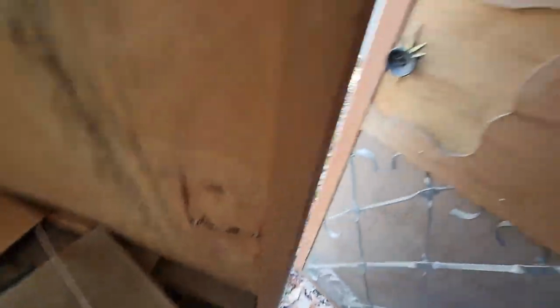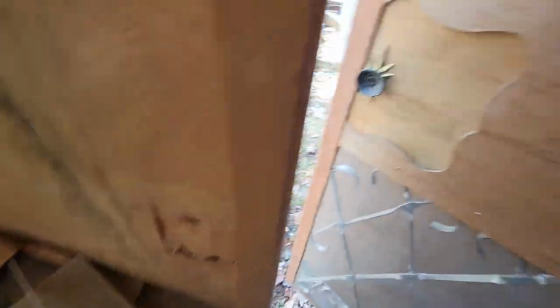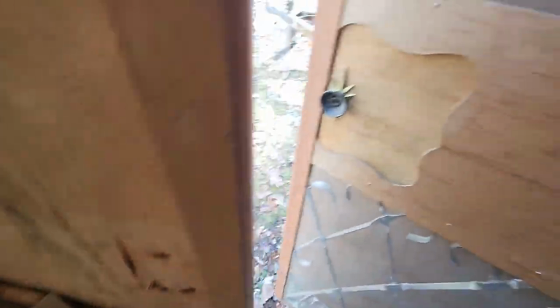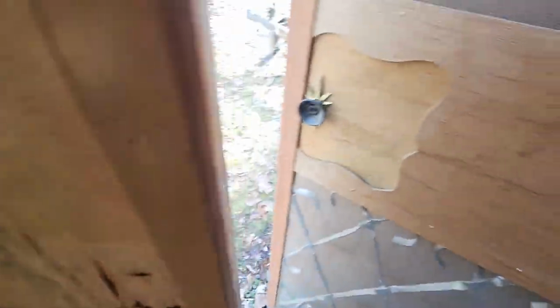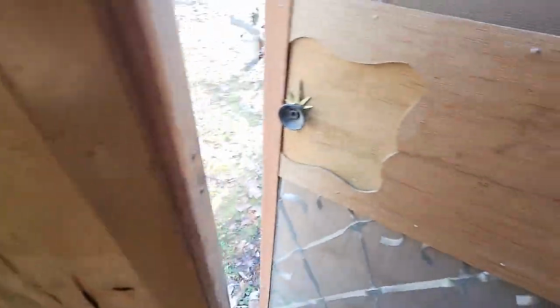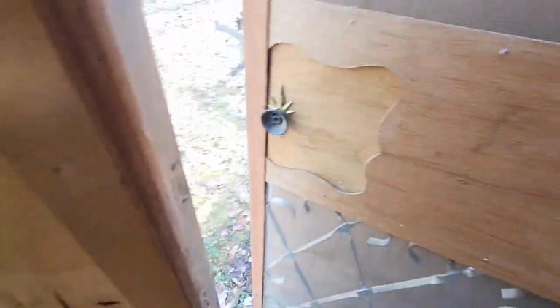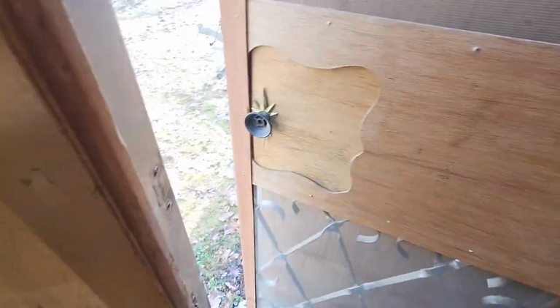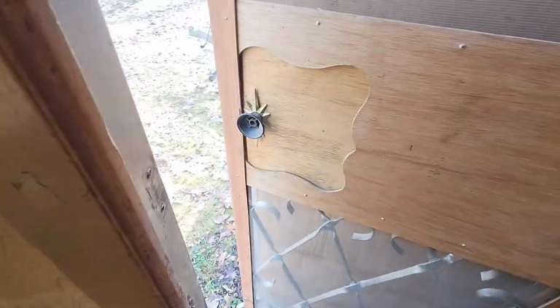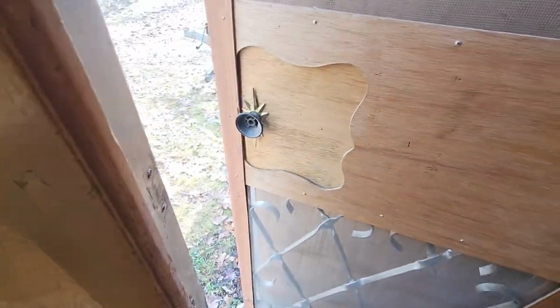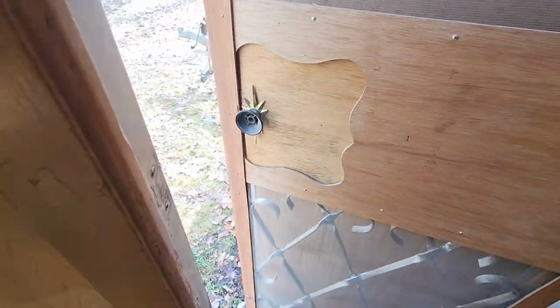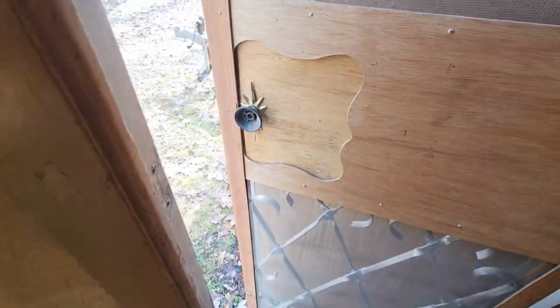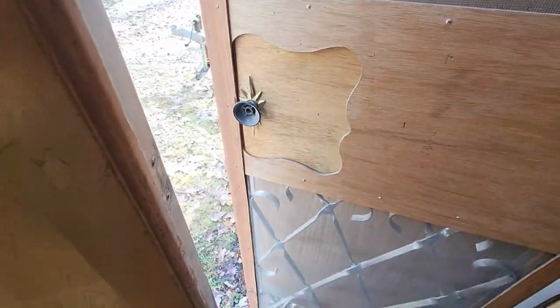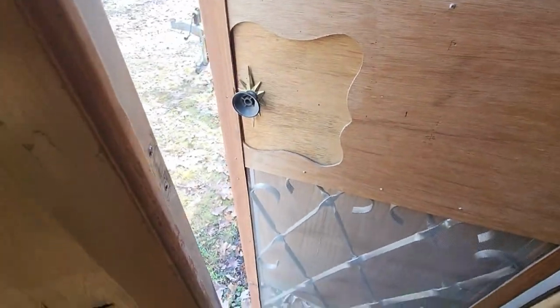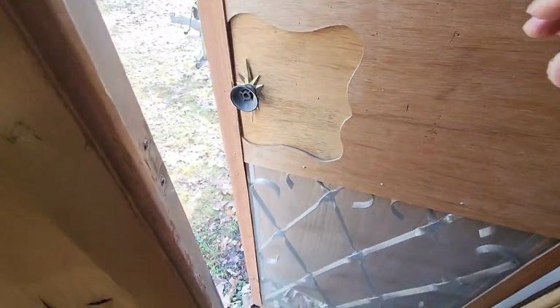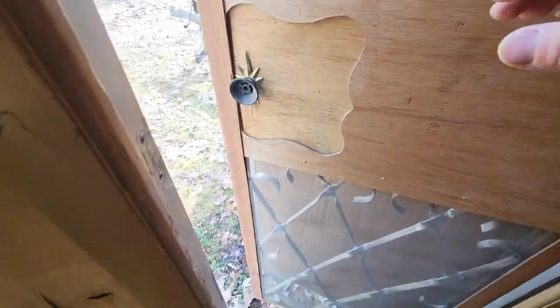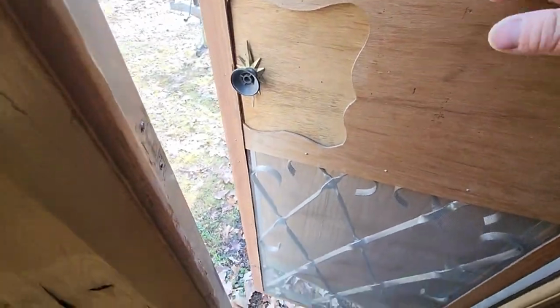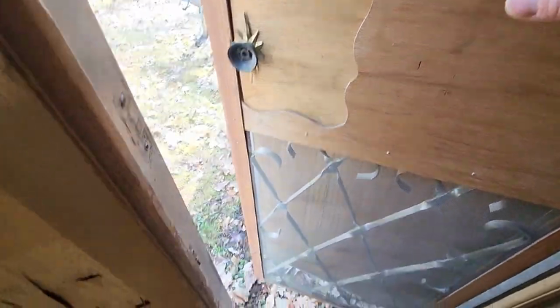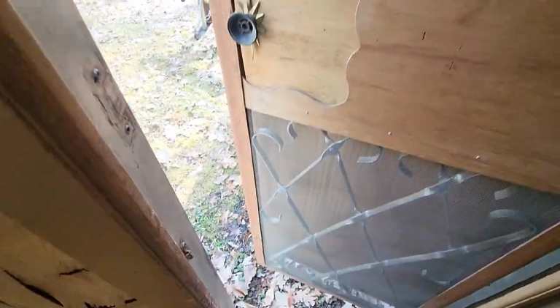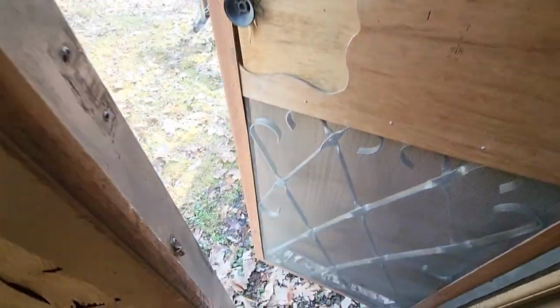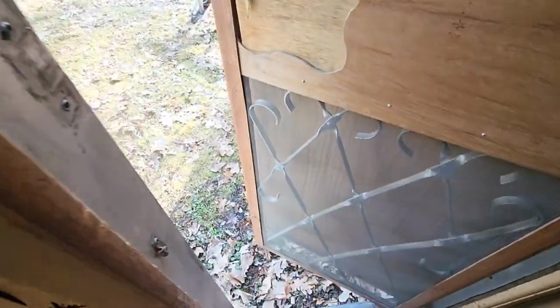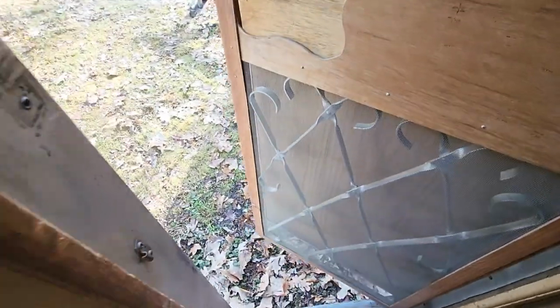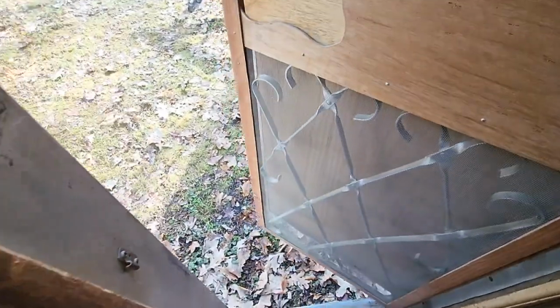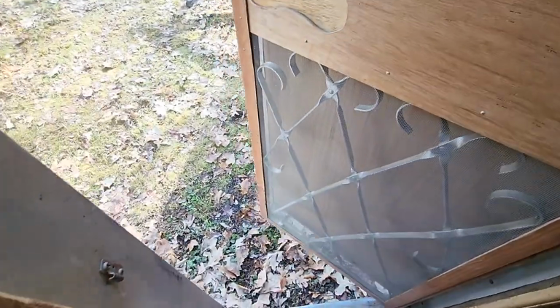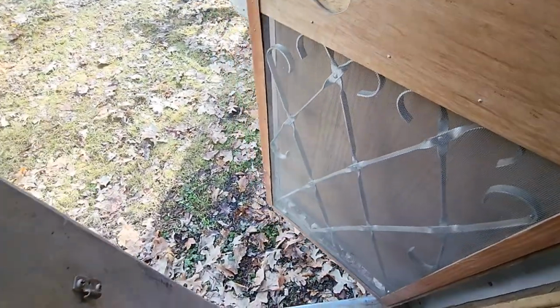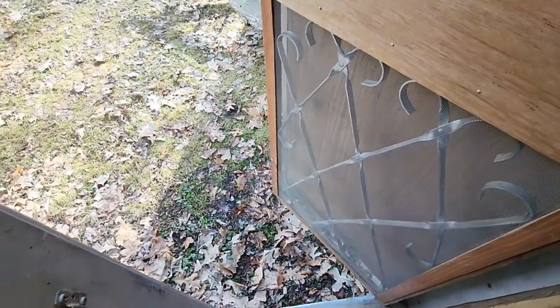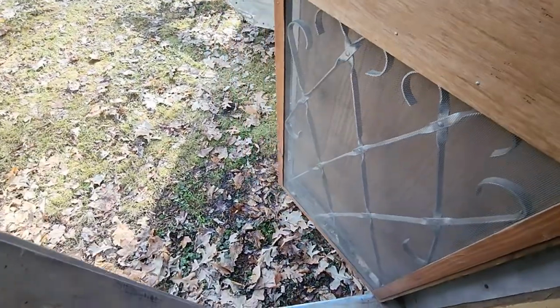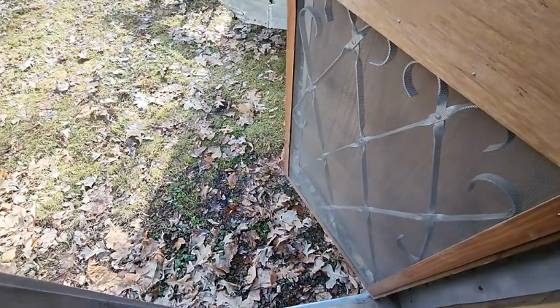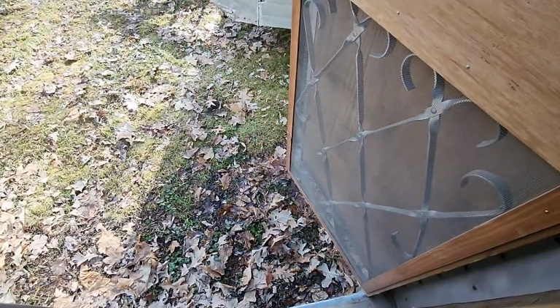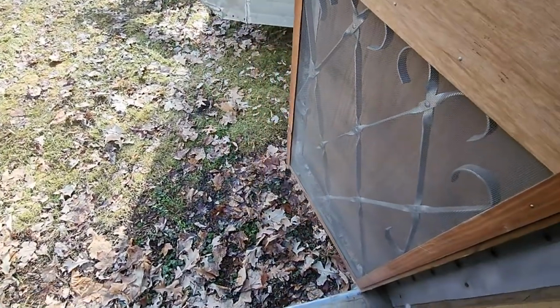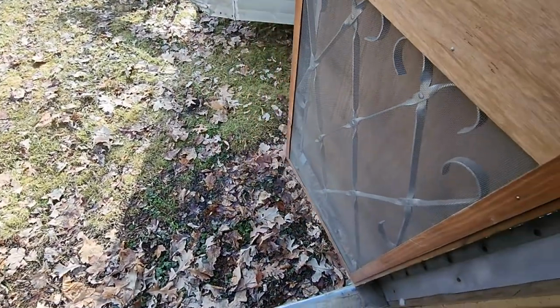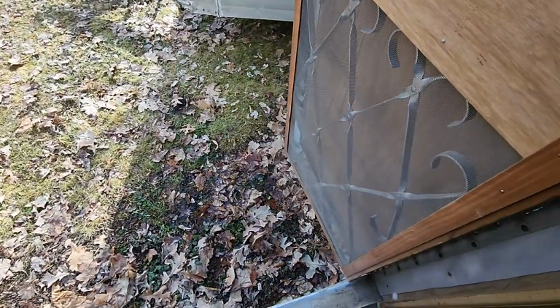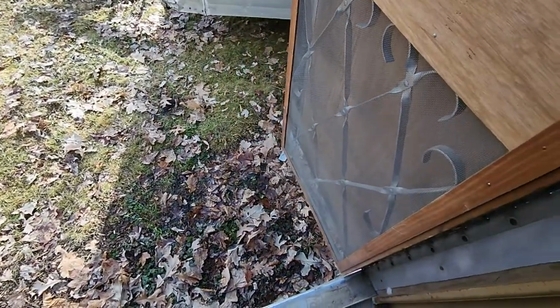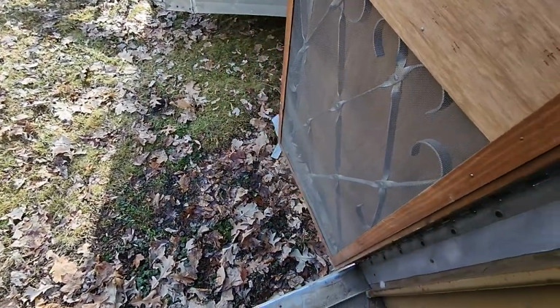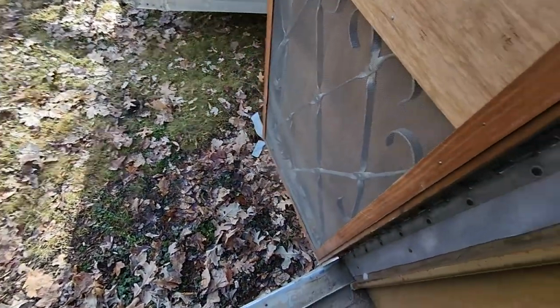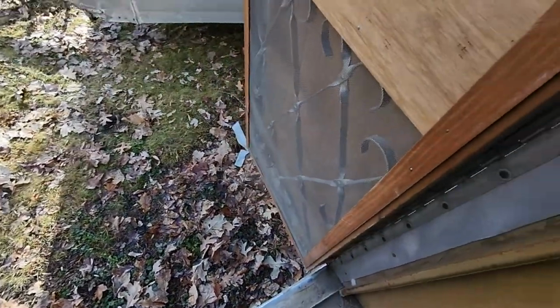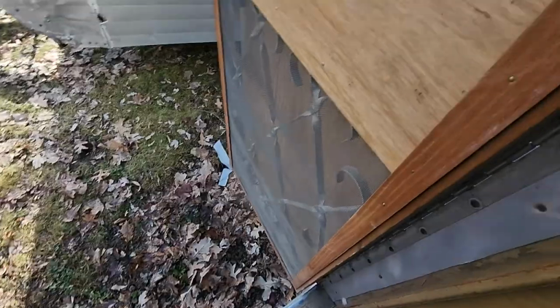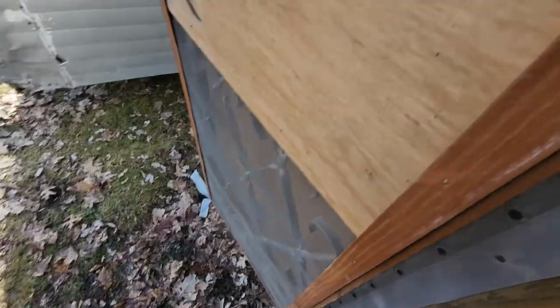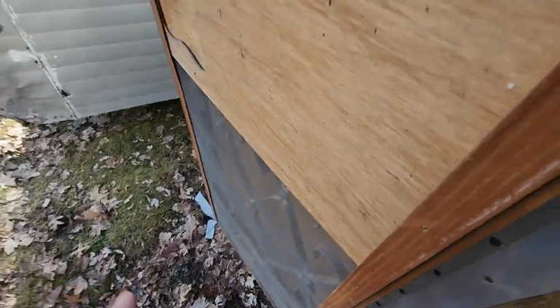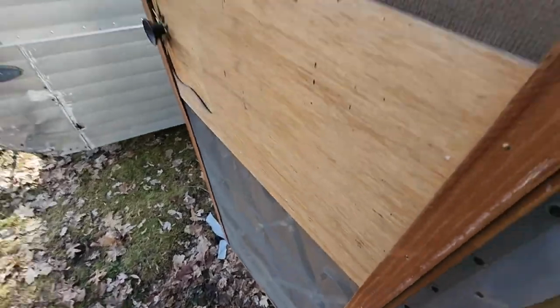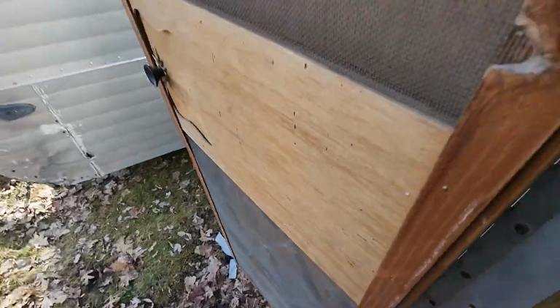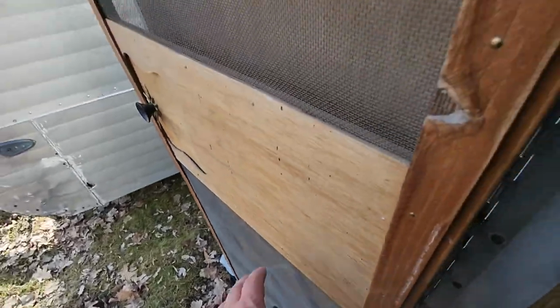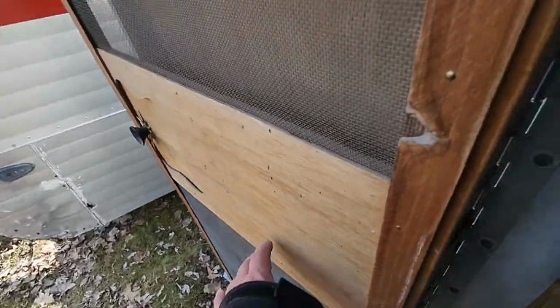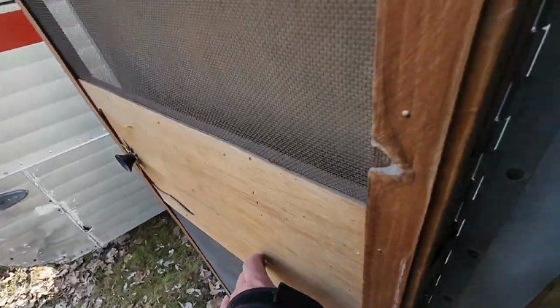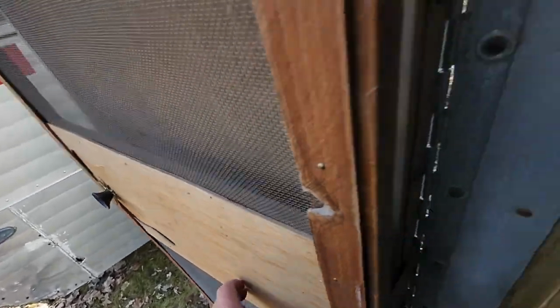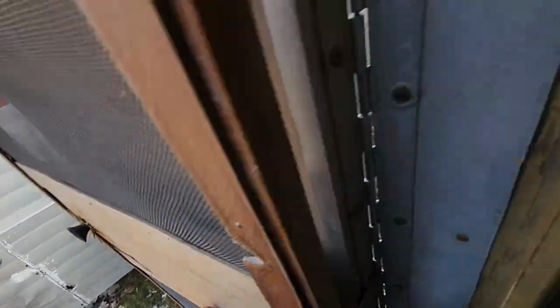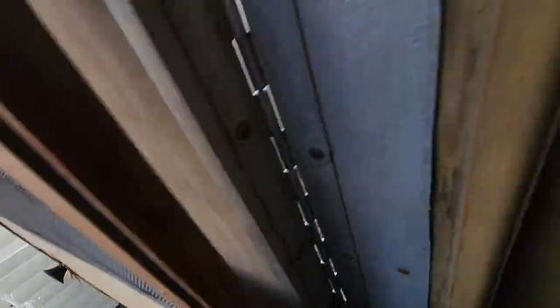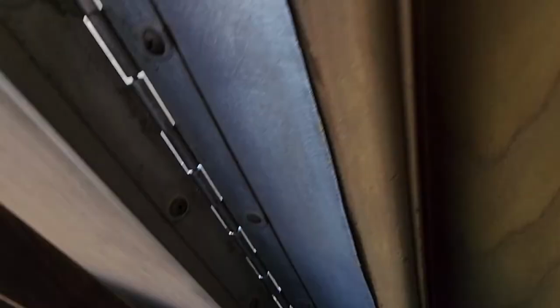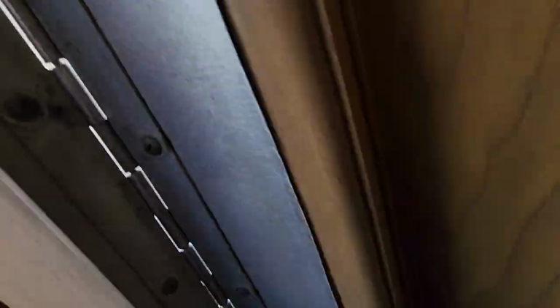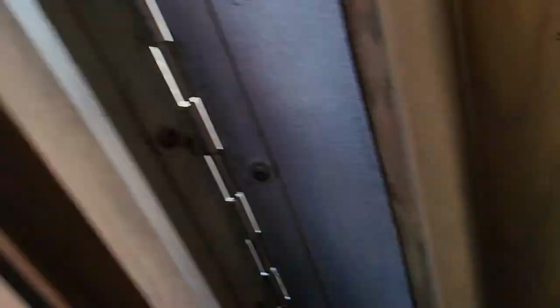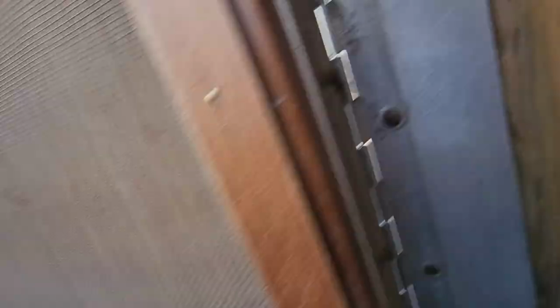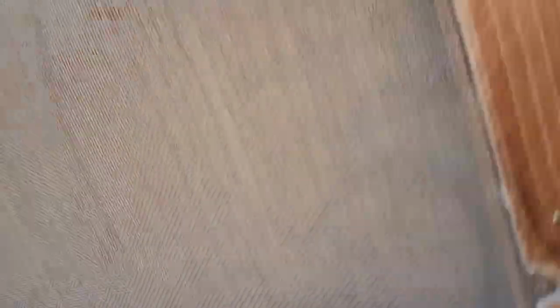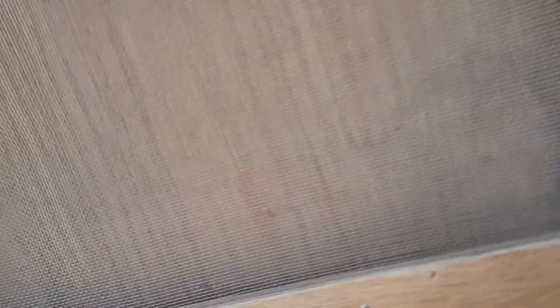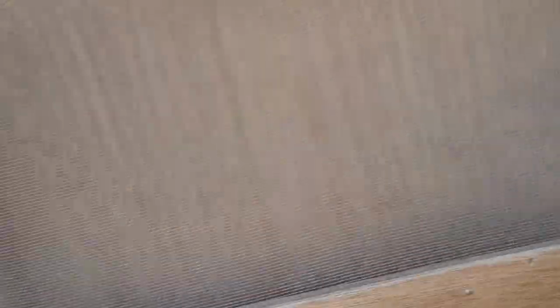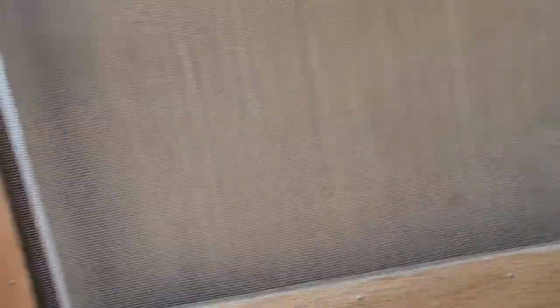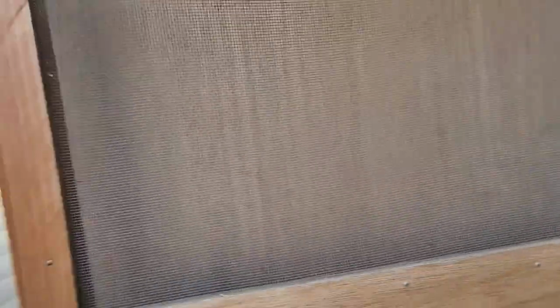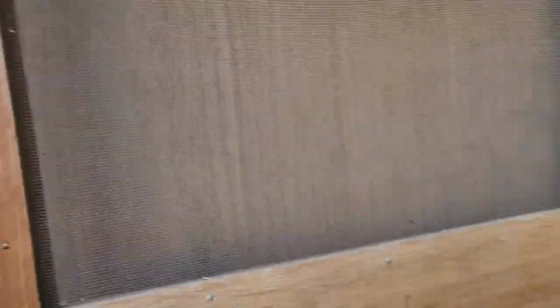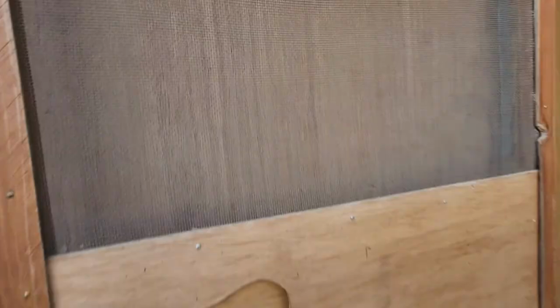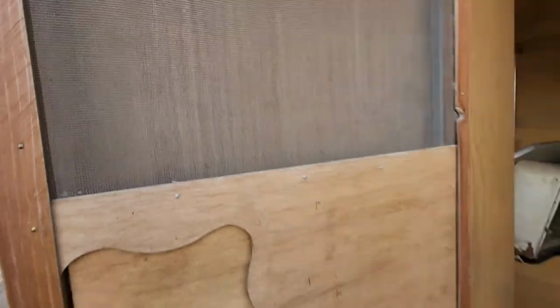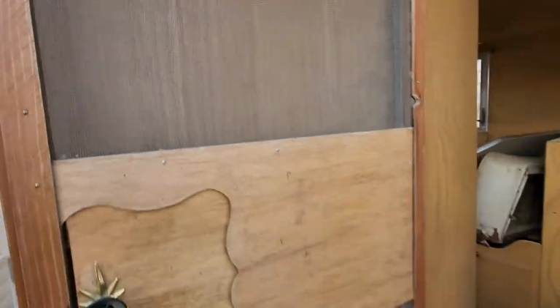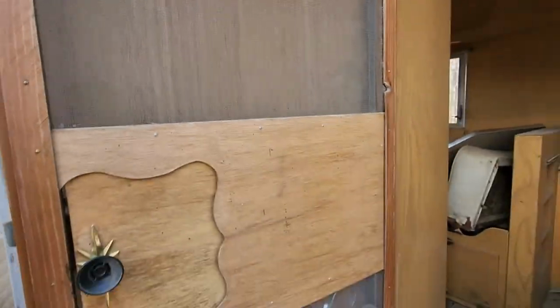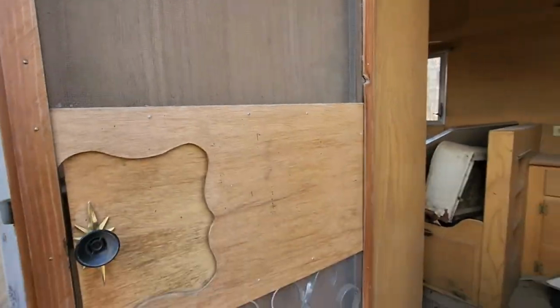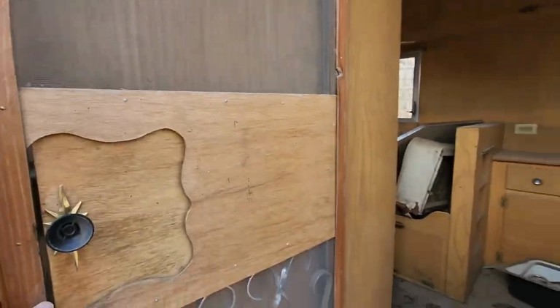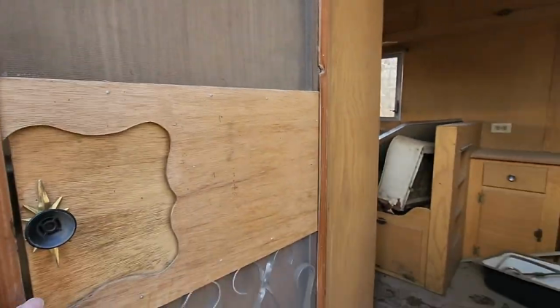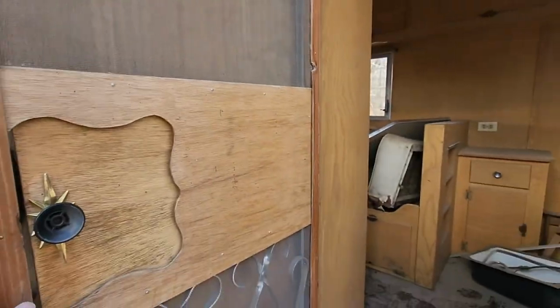Beautiful handle, beautiful screen door — works like a charm, perfect condition.